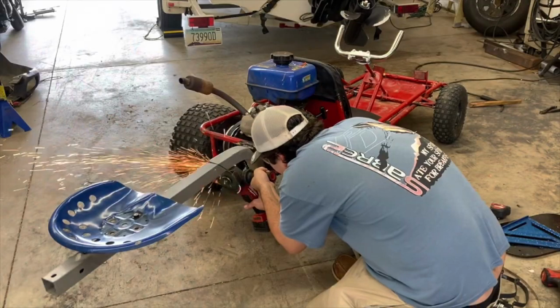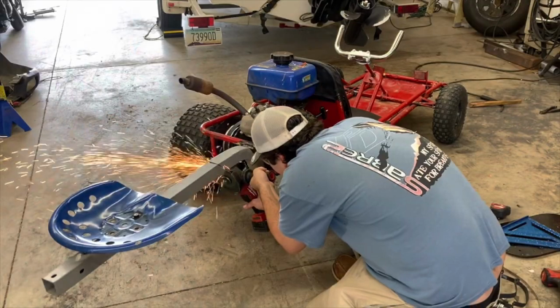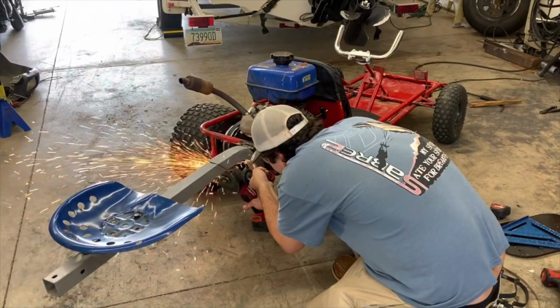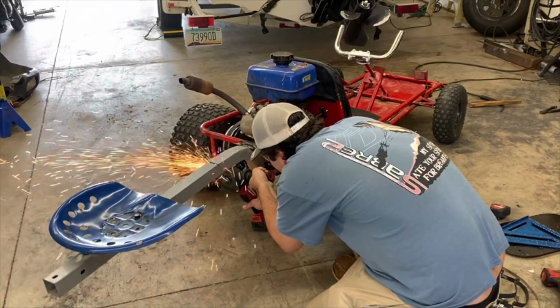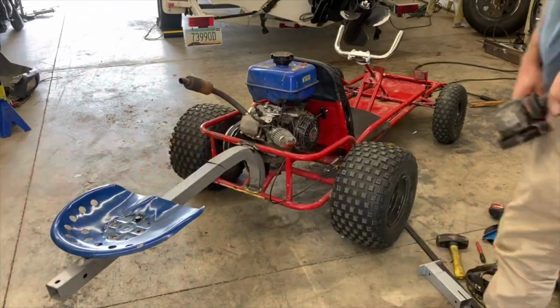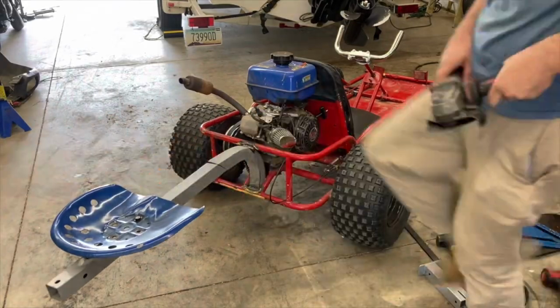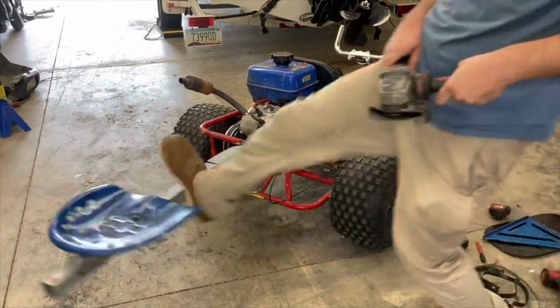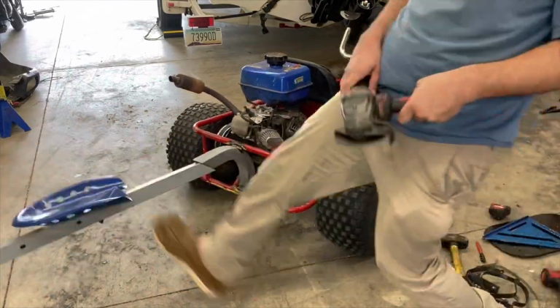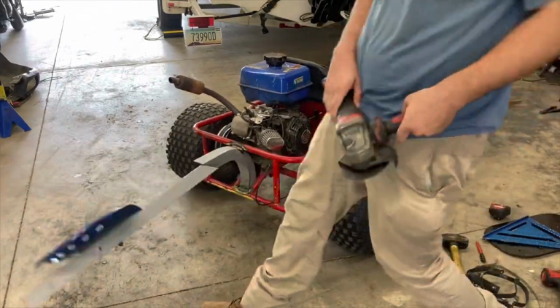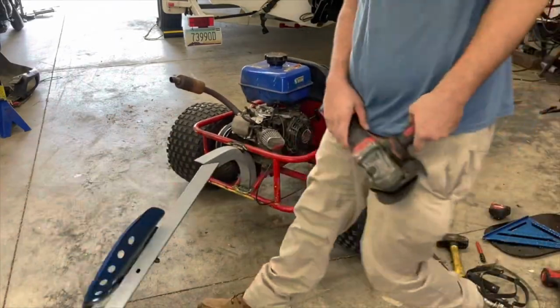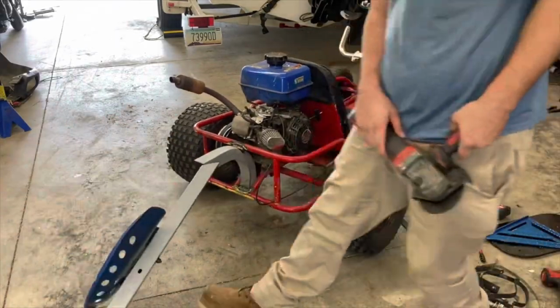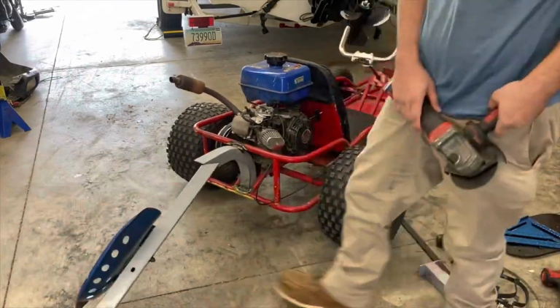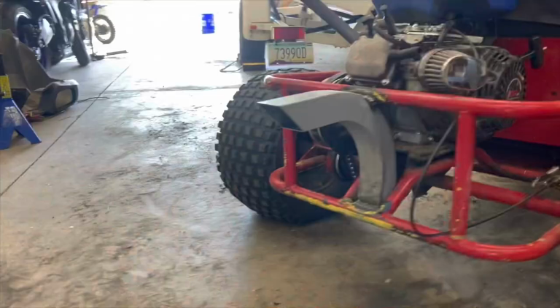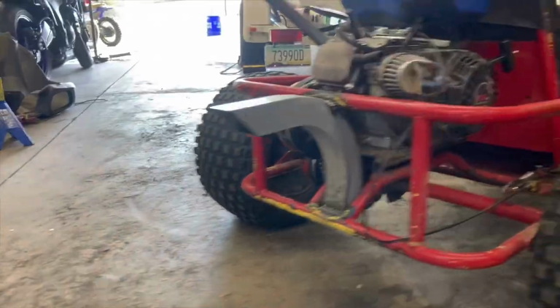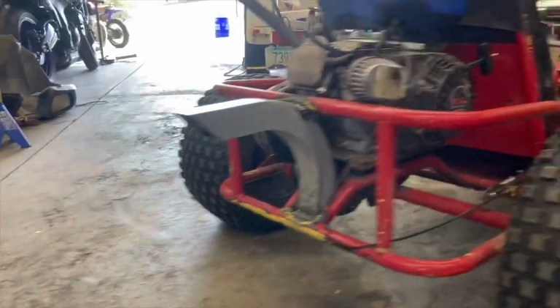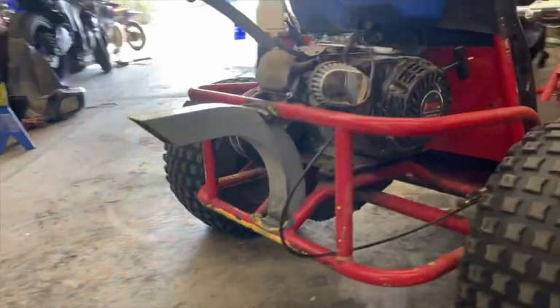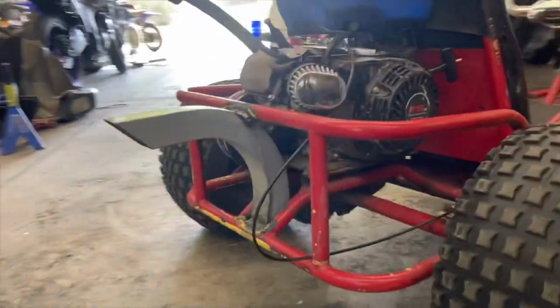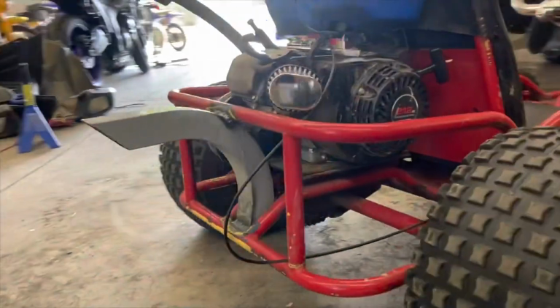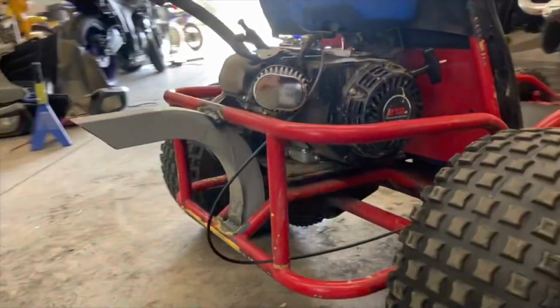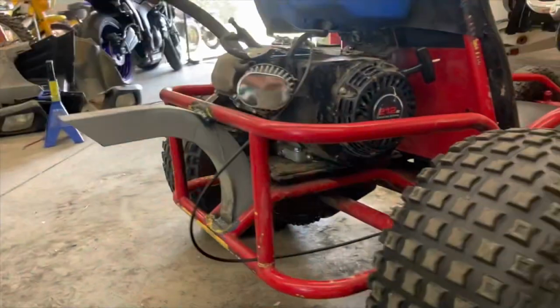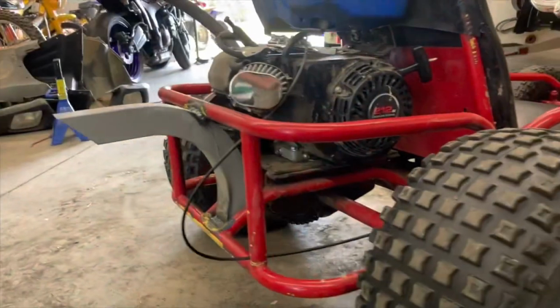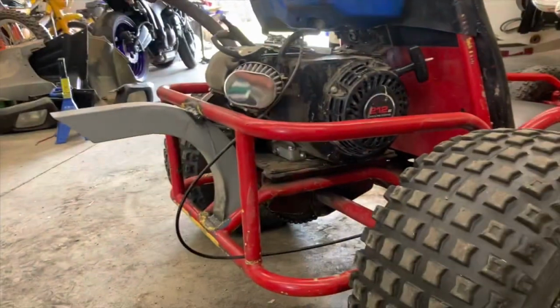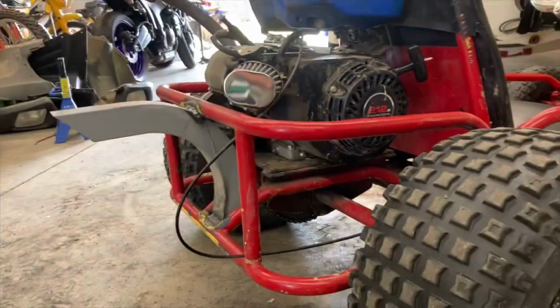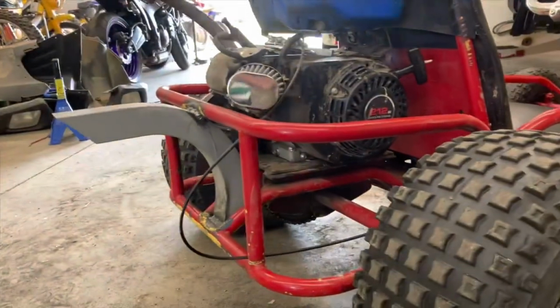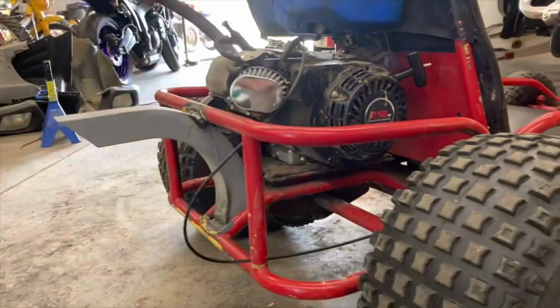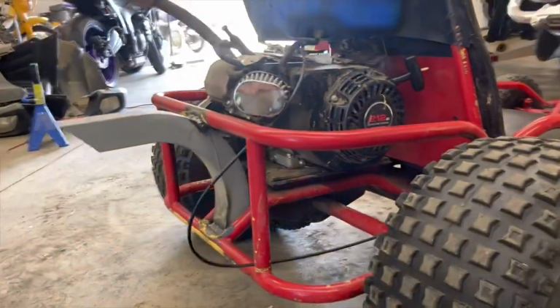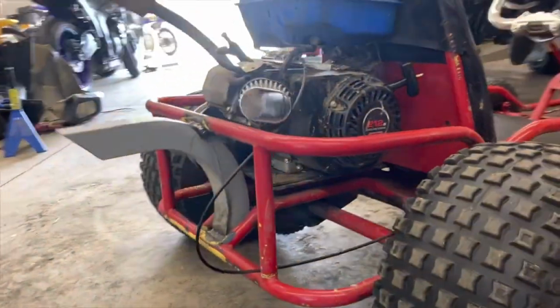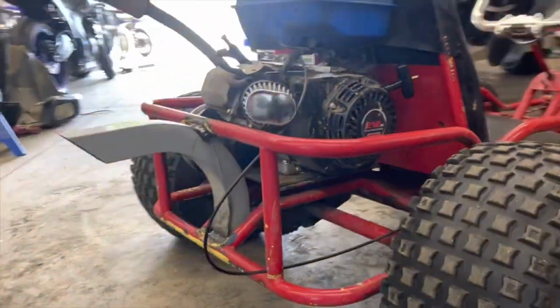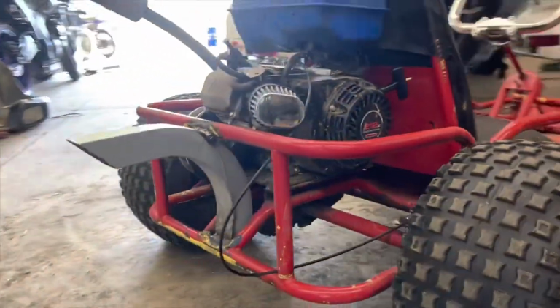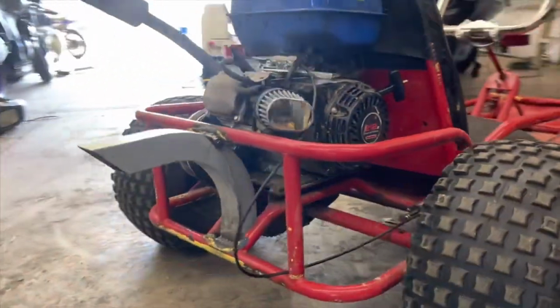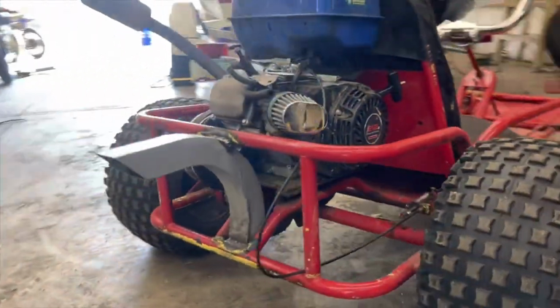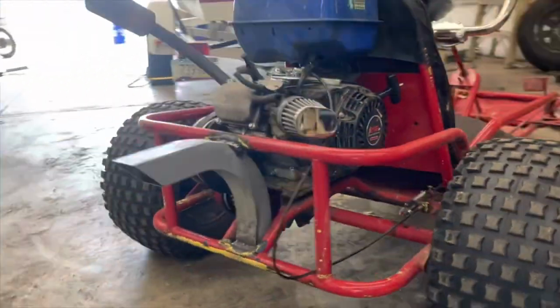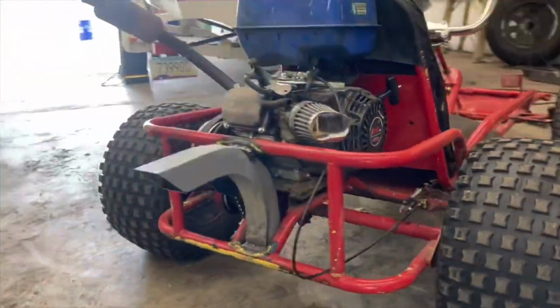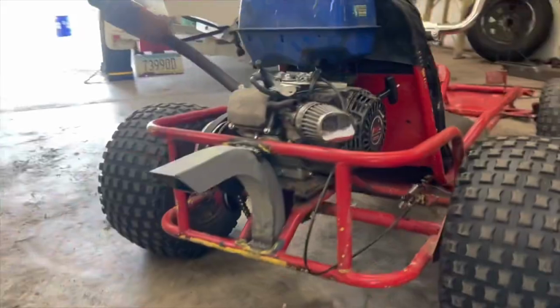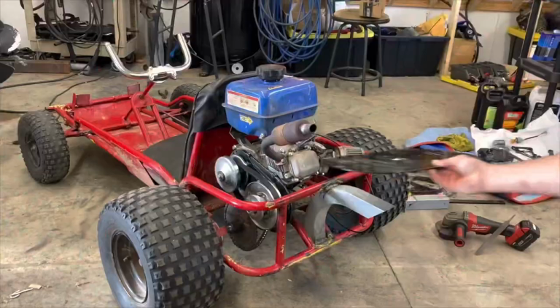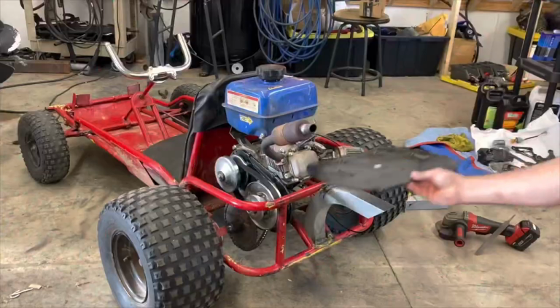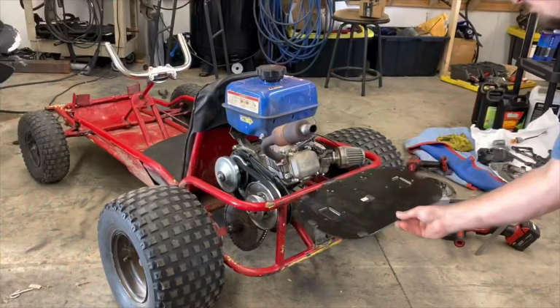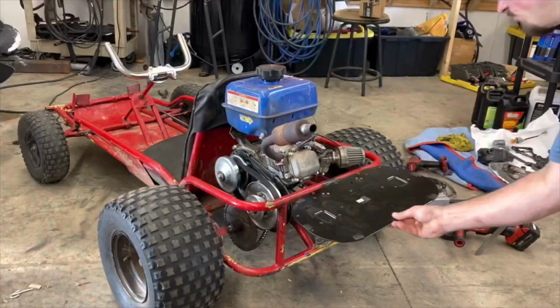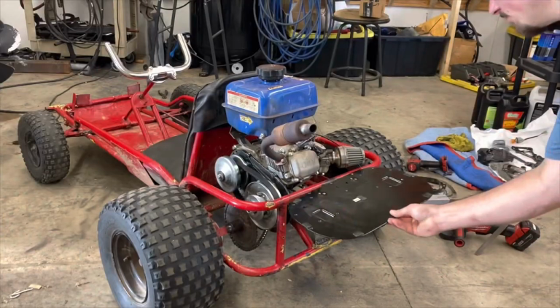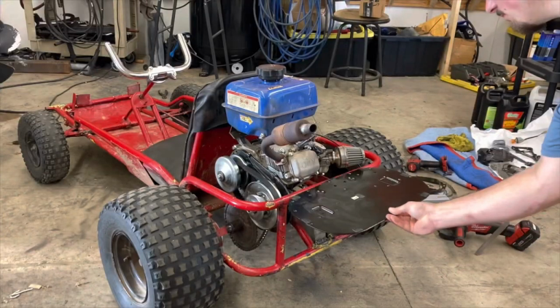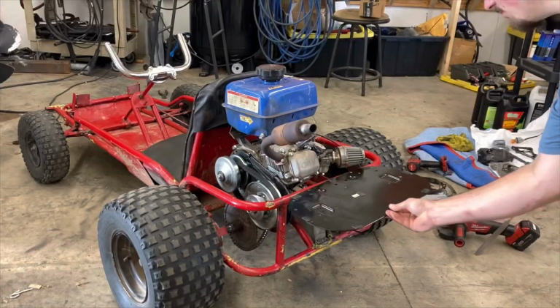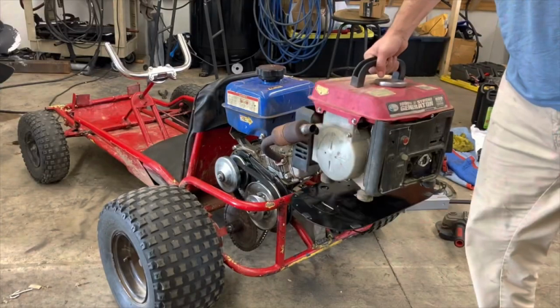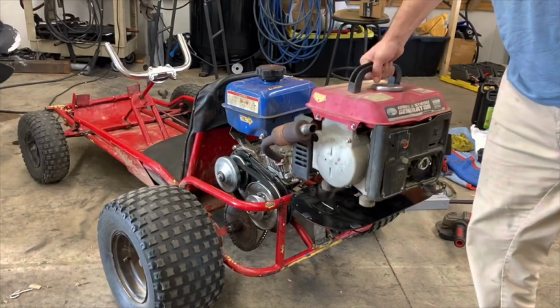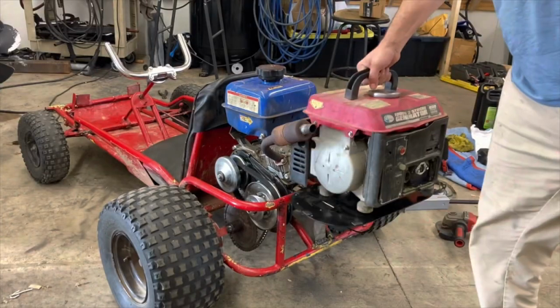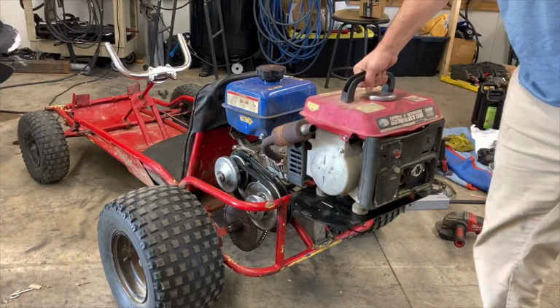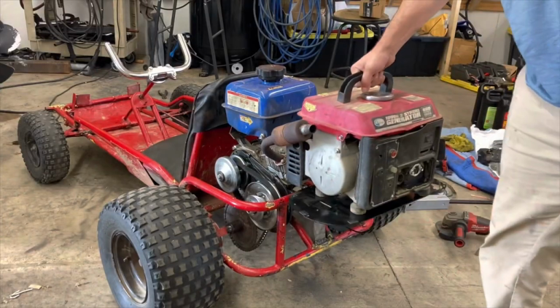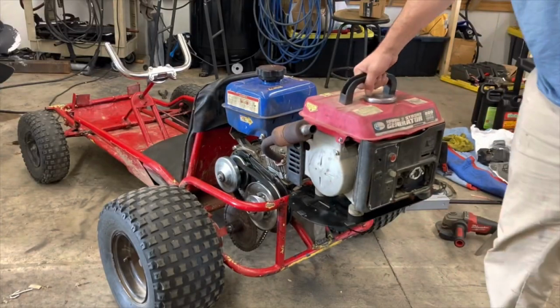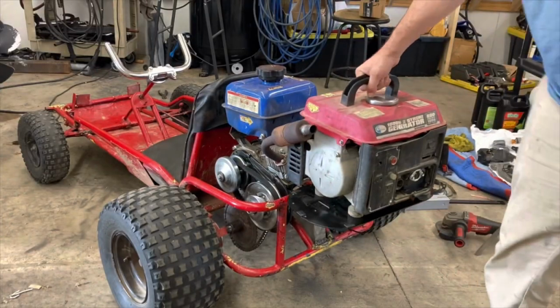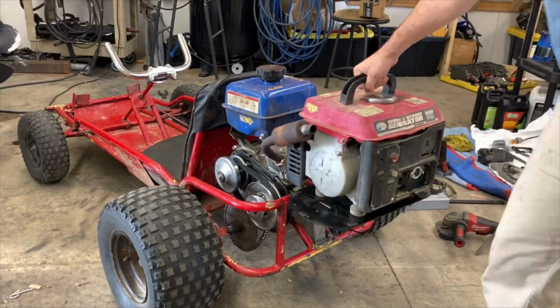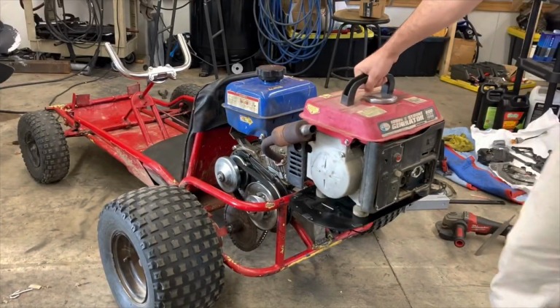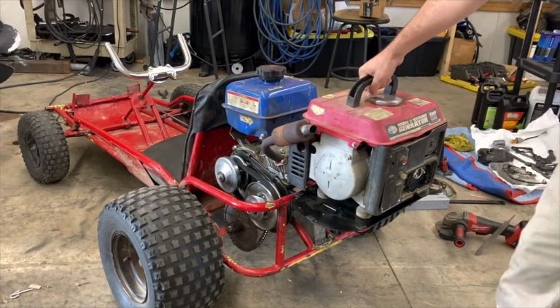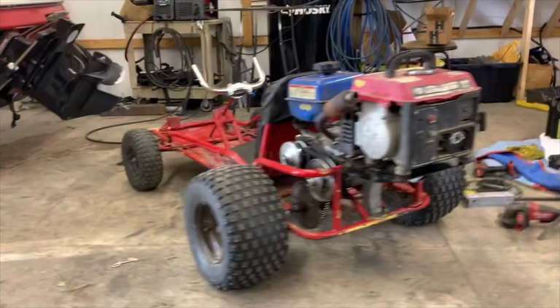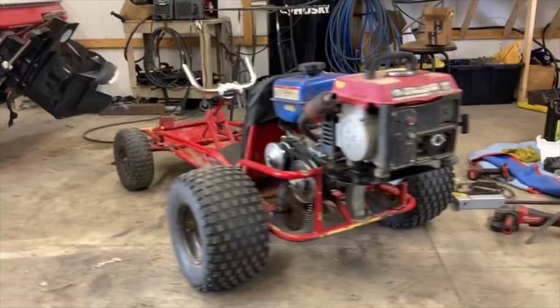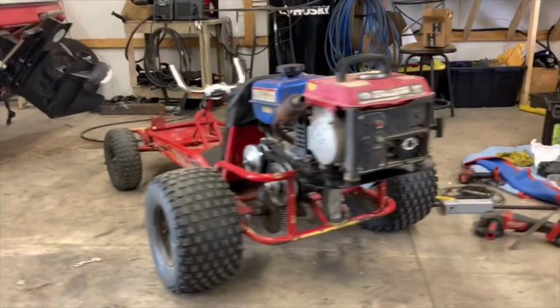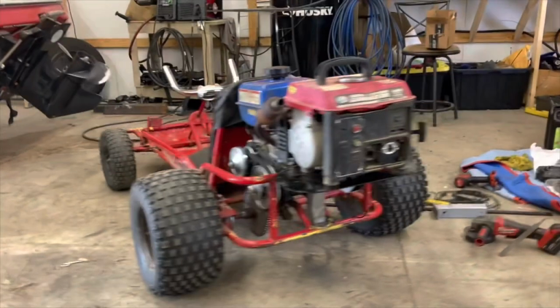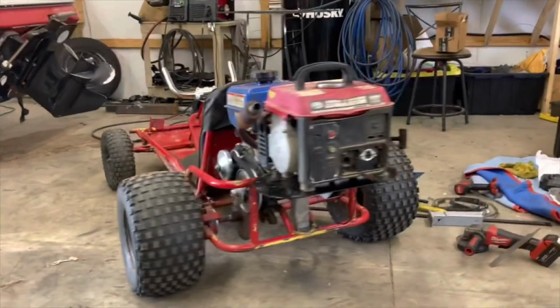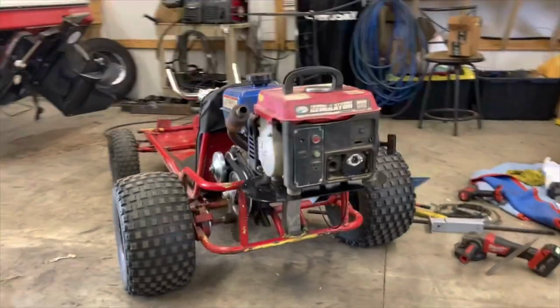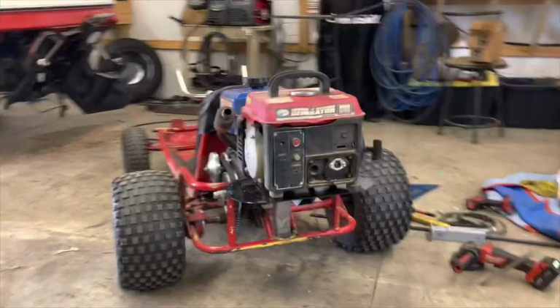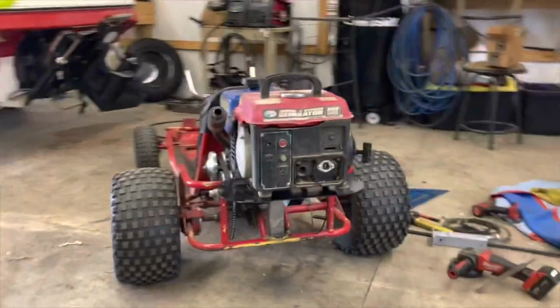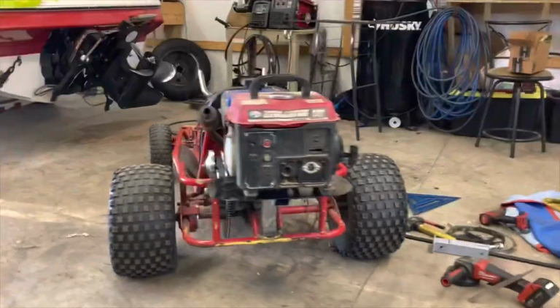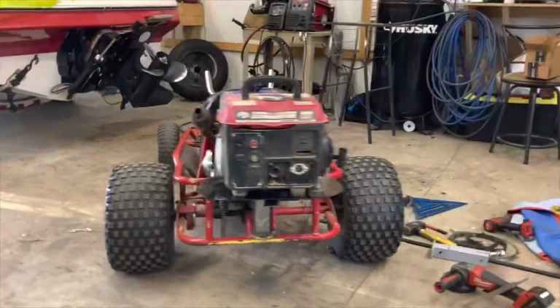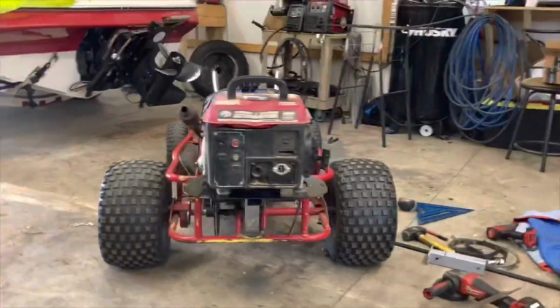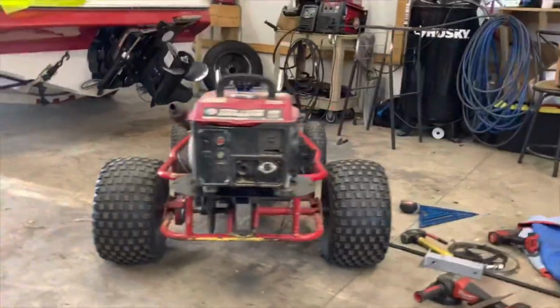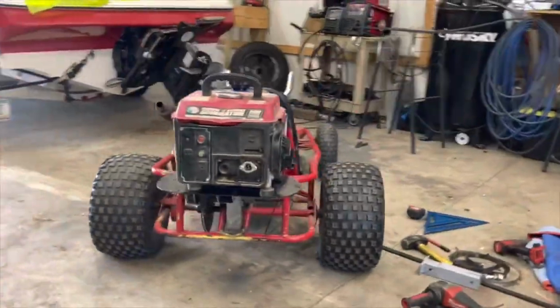Then I cut this thing off like an angry stepmom, put a shelf on it for our generator, and now we got some power for the TV.